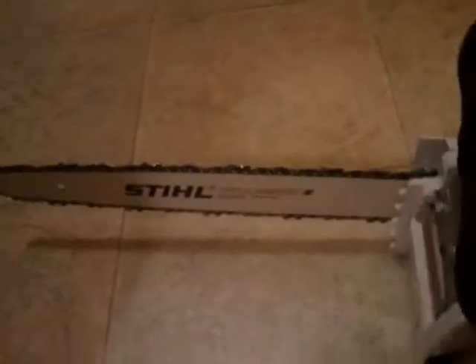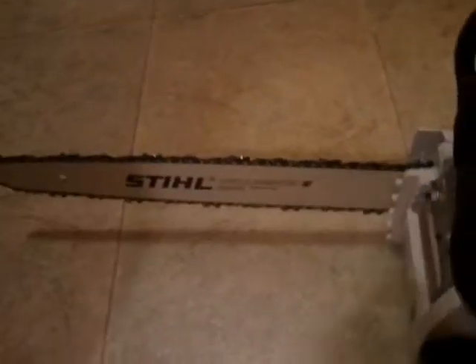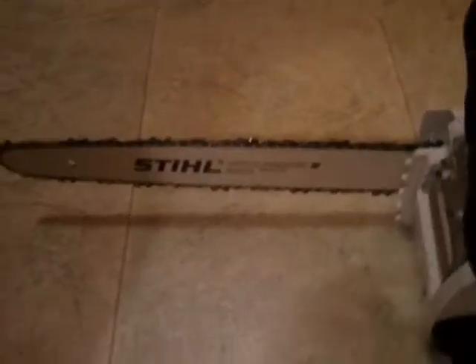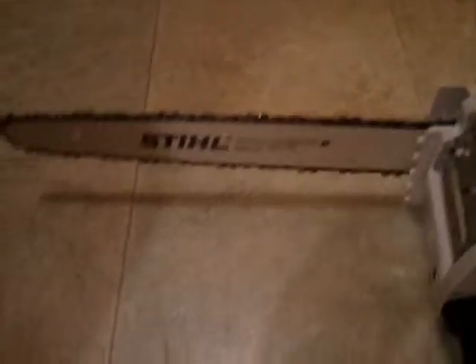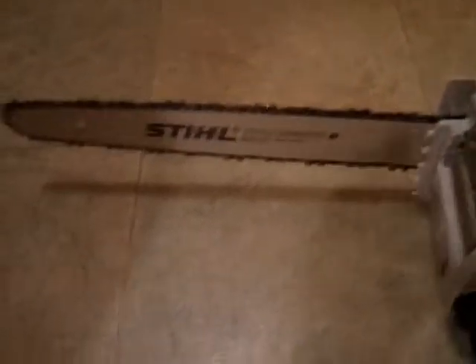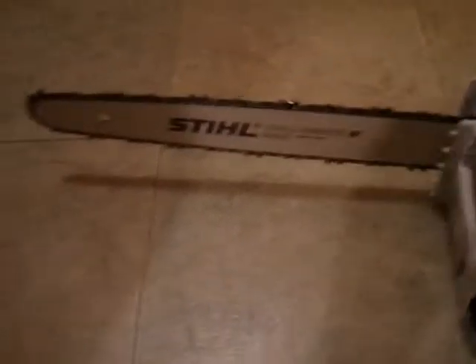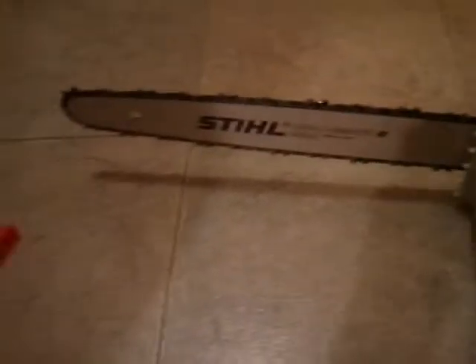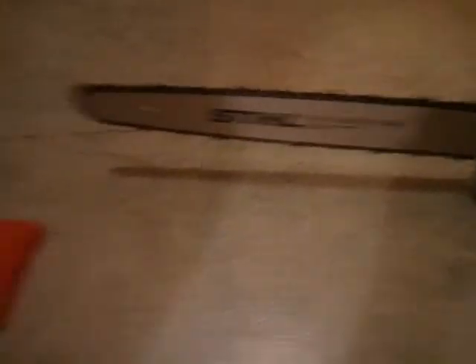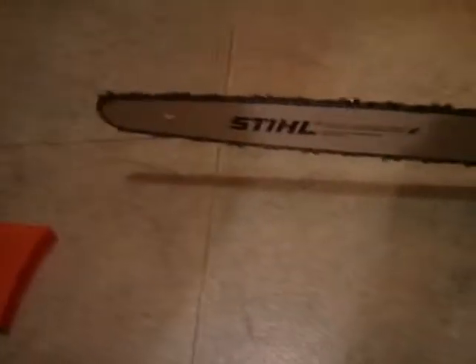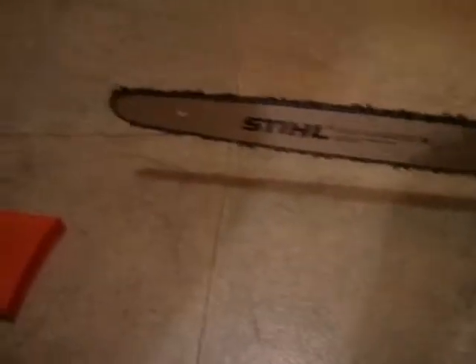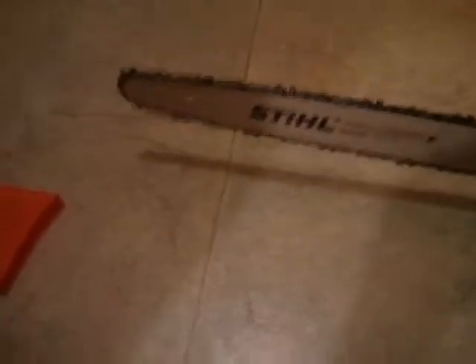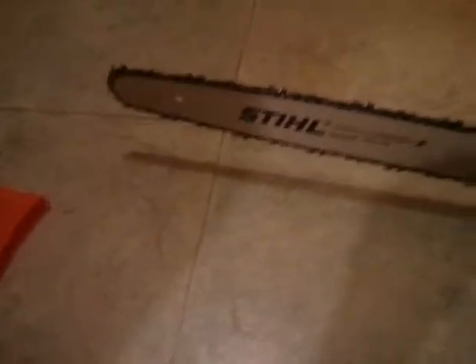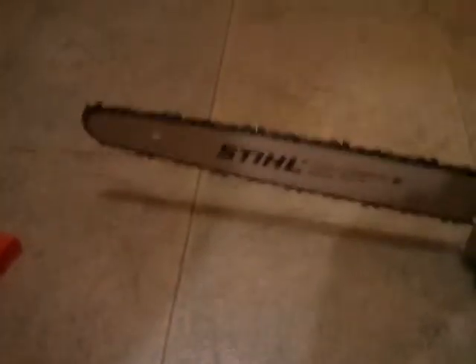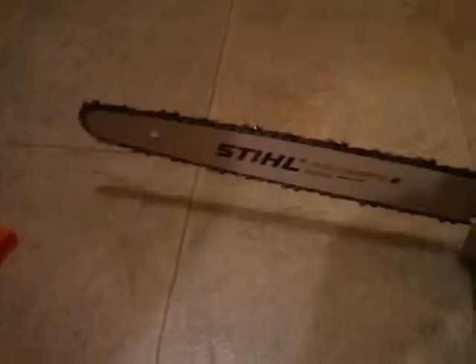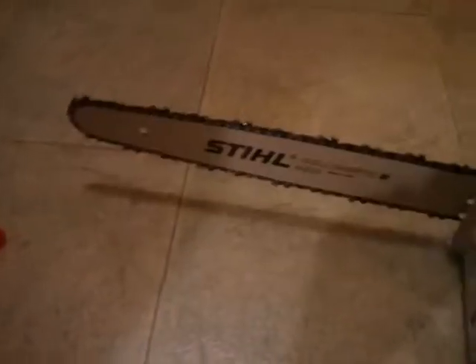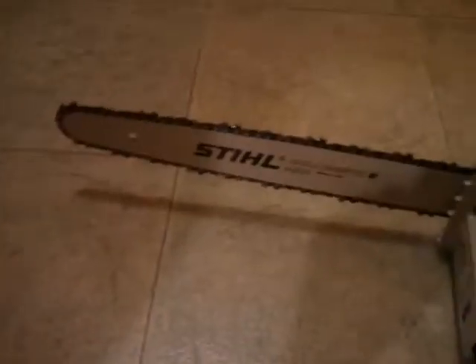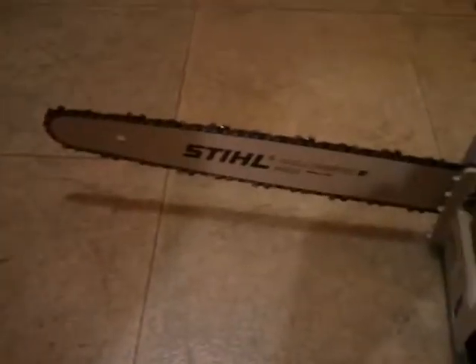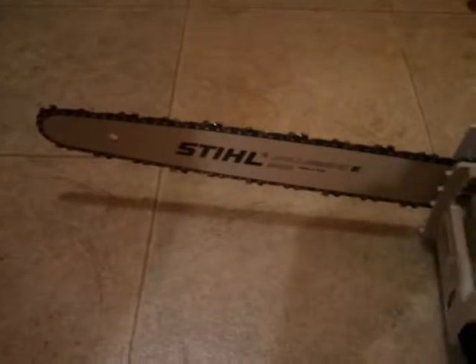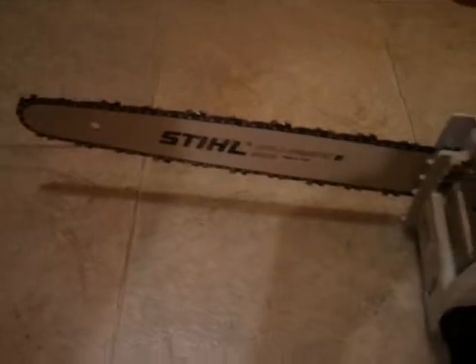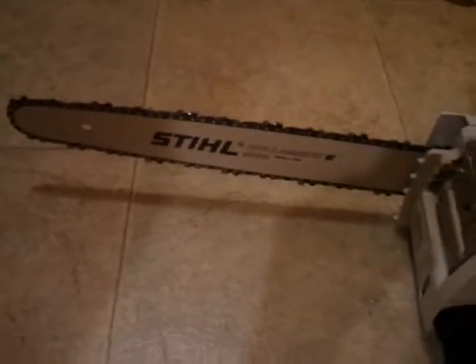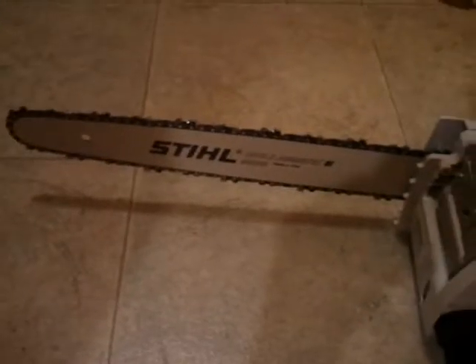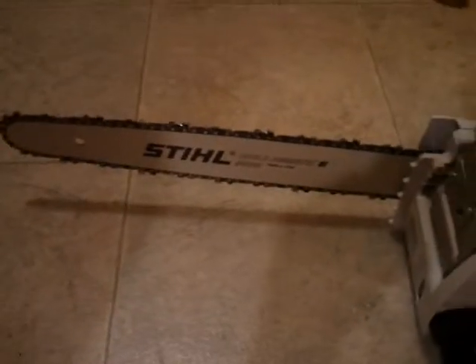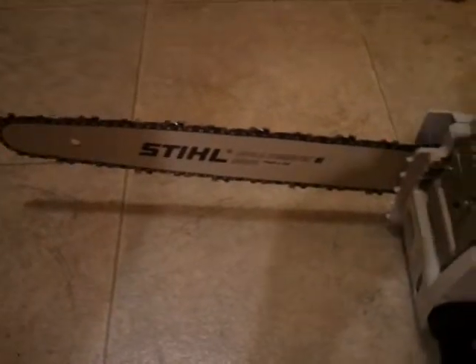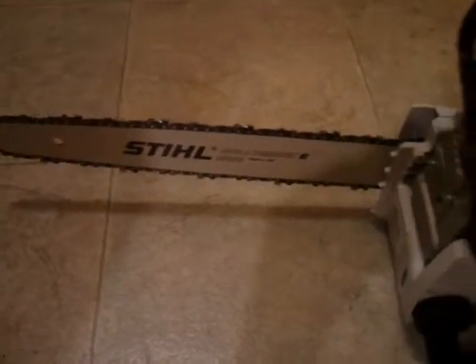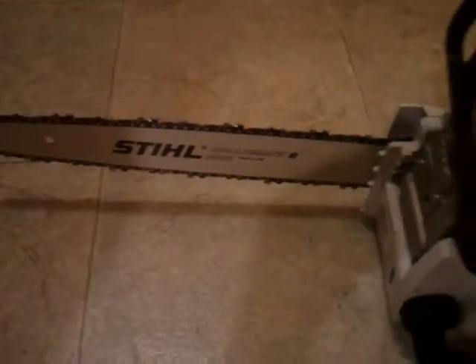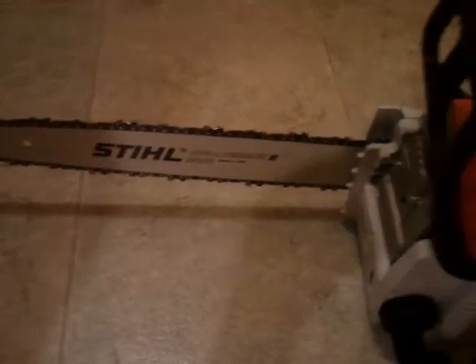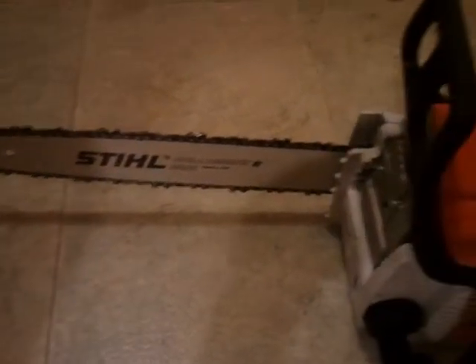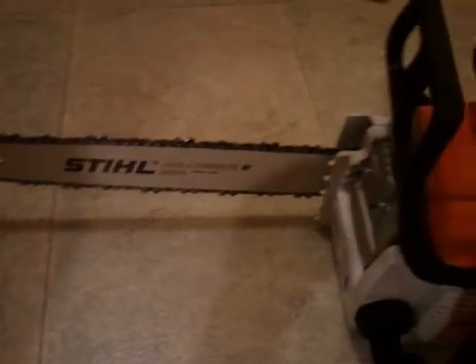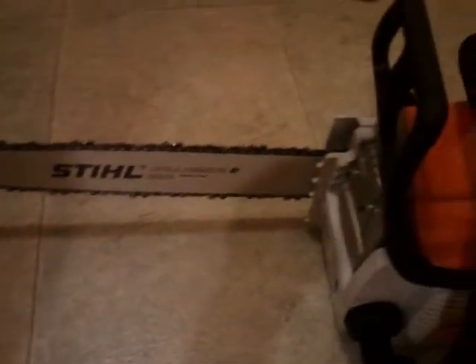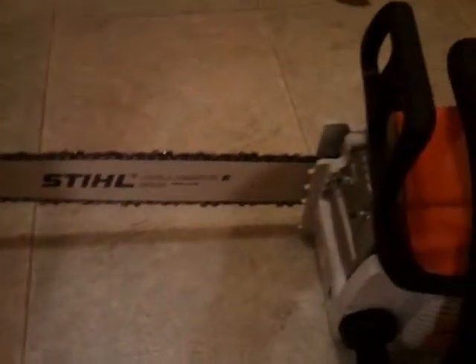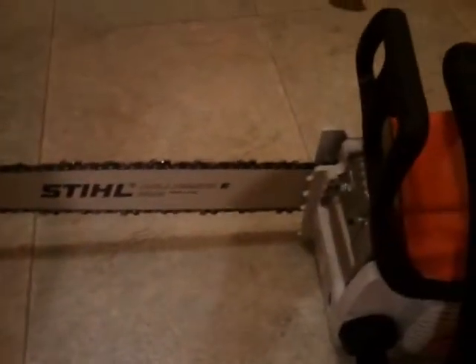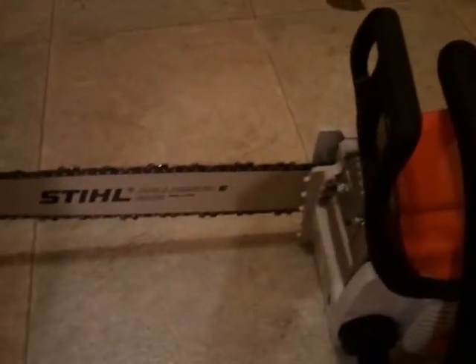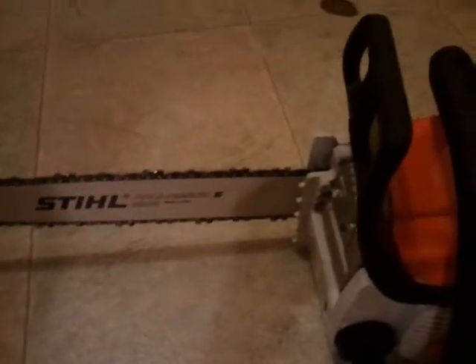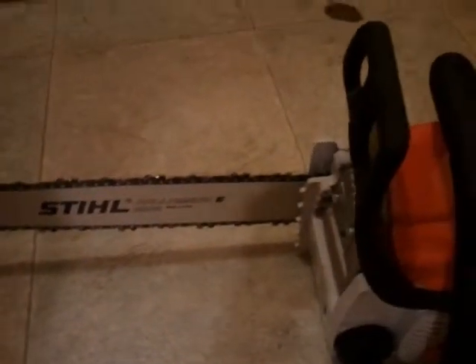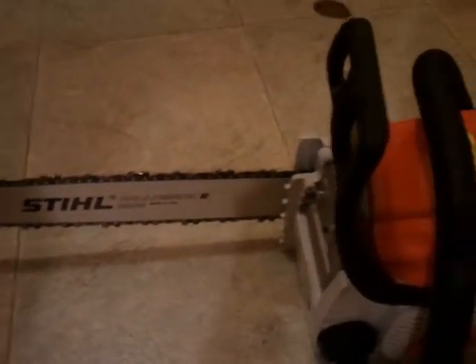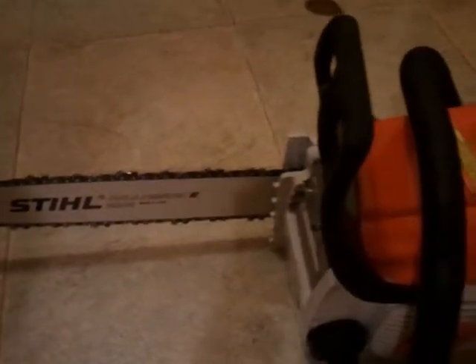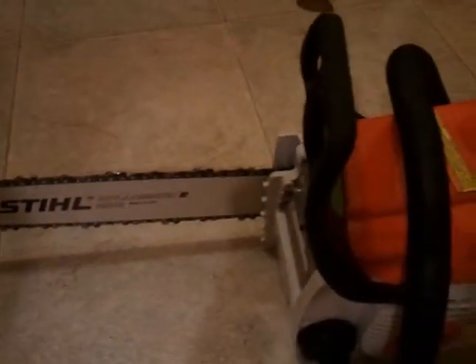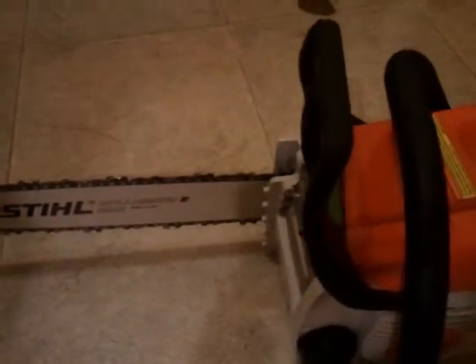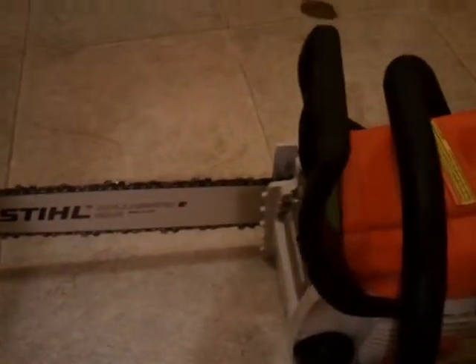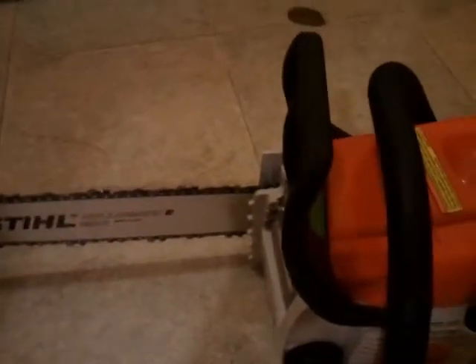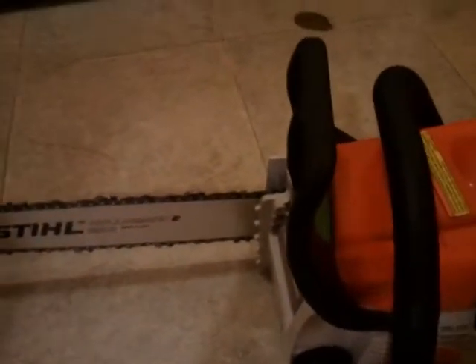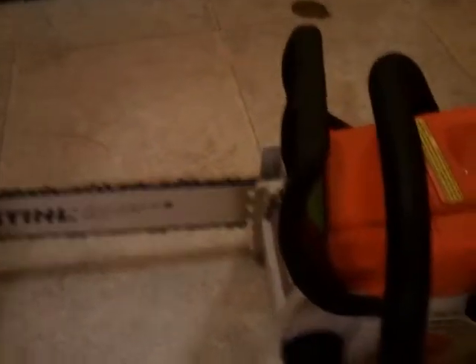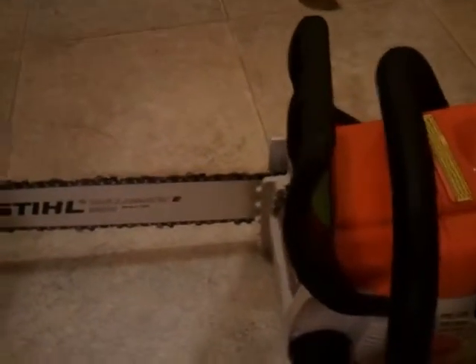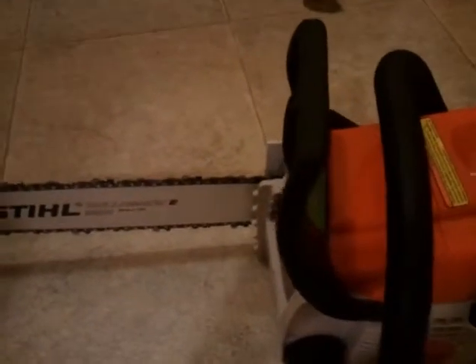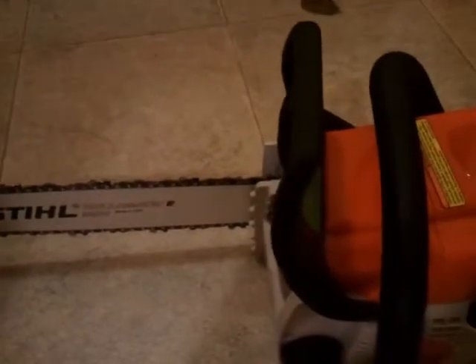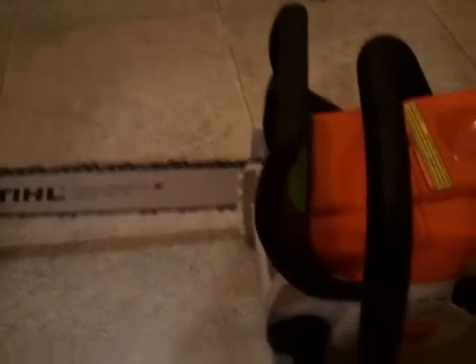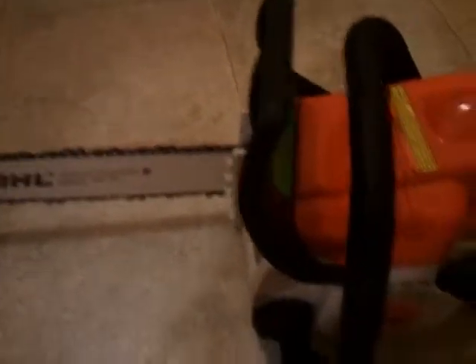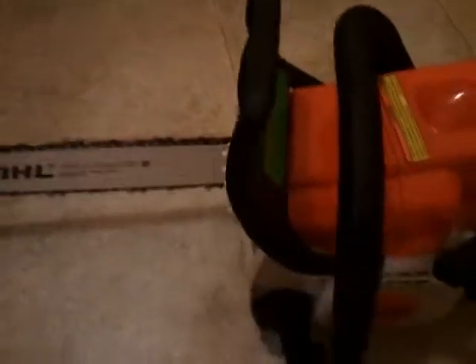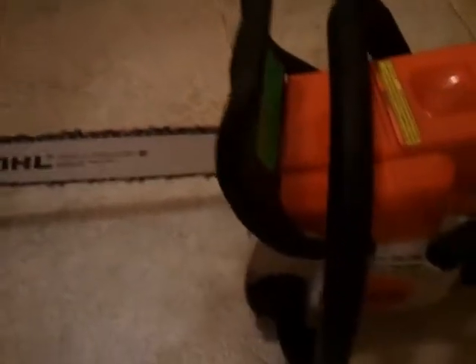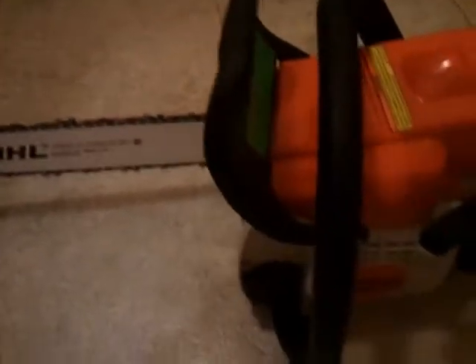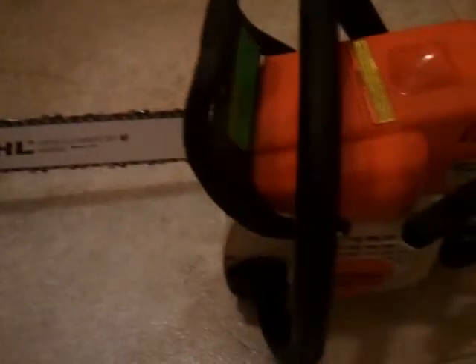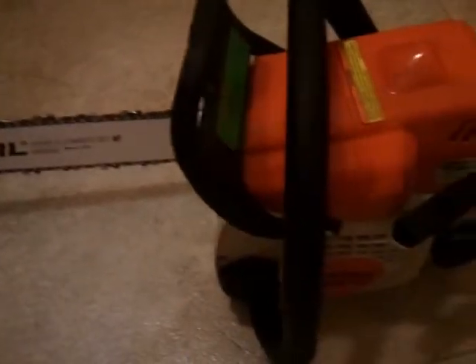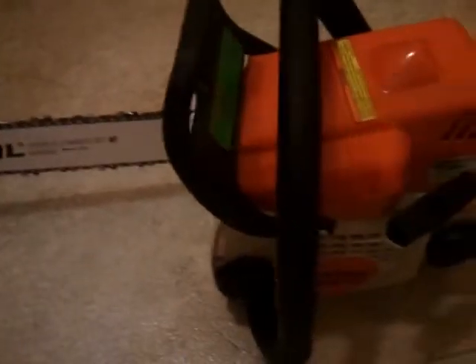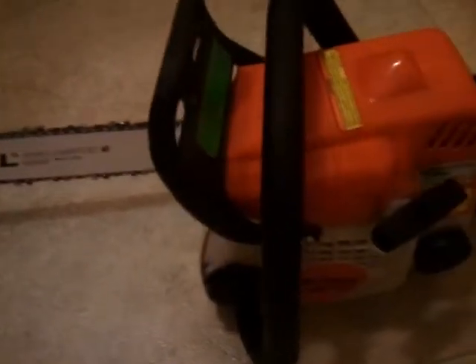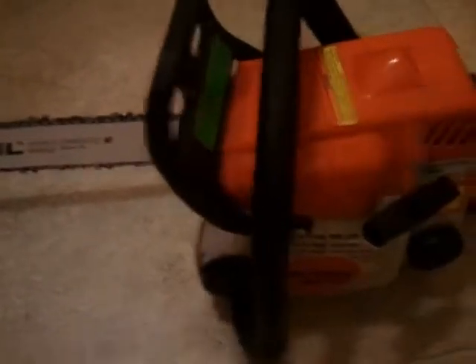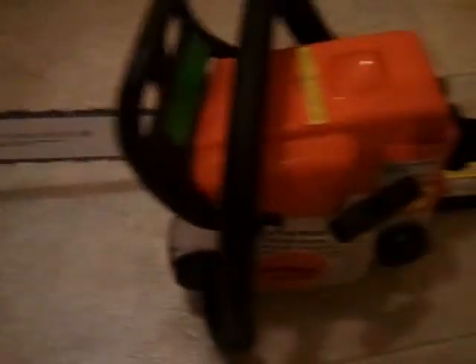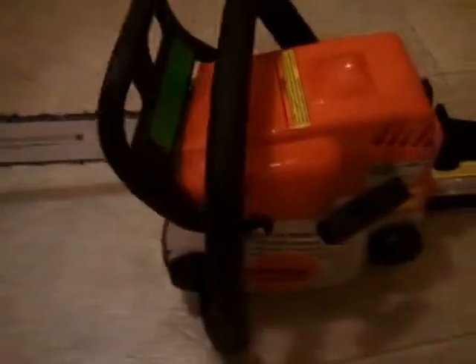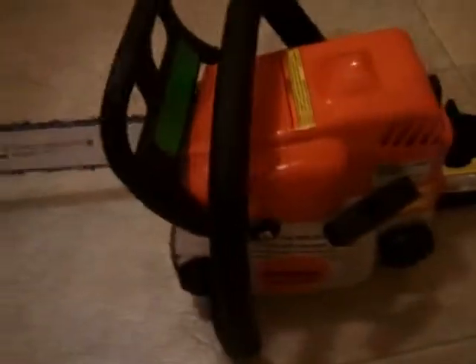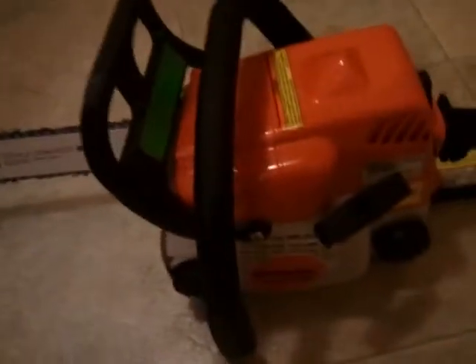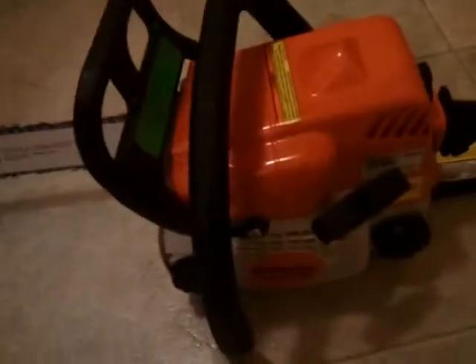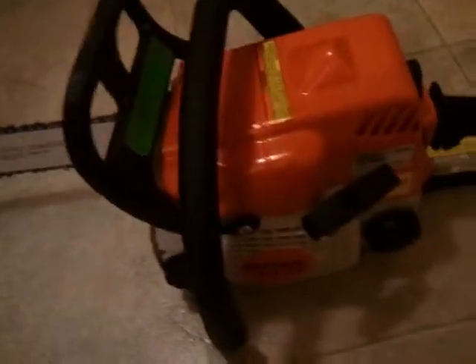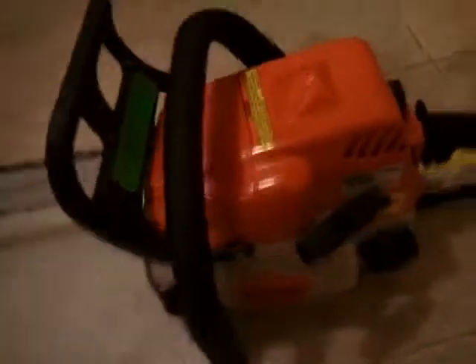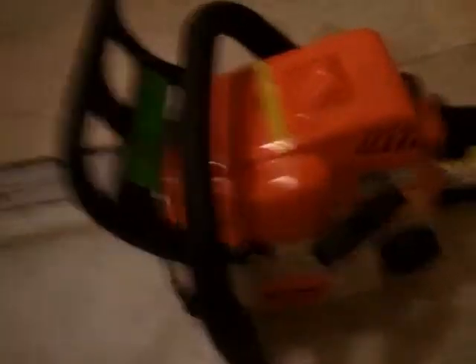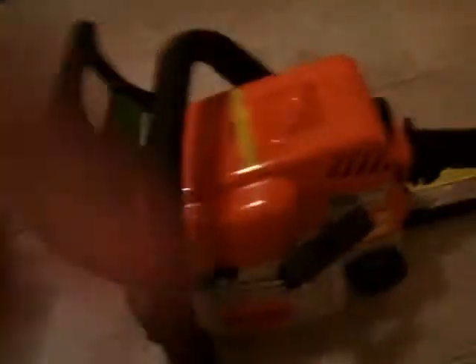Yeah, I like this. It's been working nice. No problems with it. It's a good chainsaw.